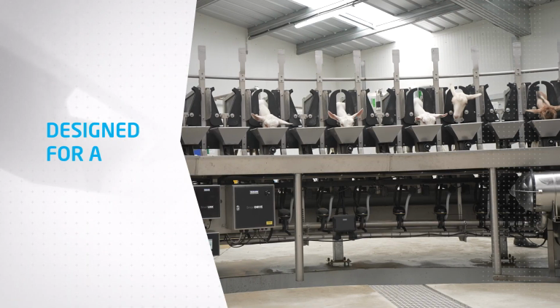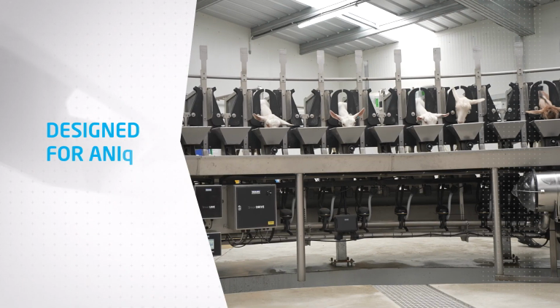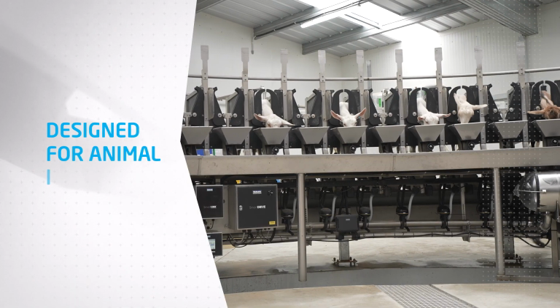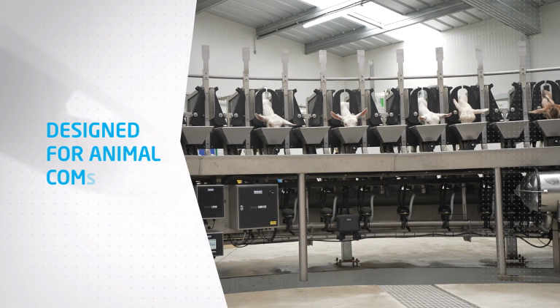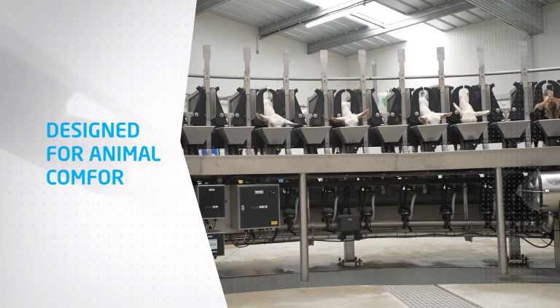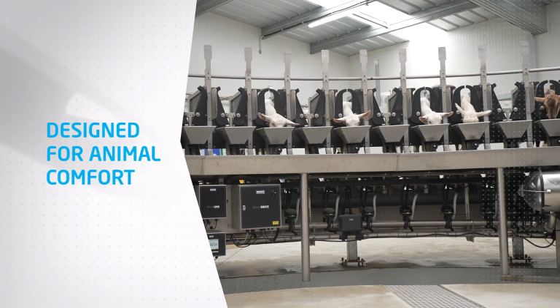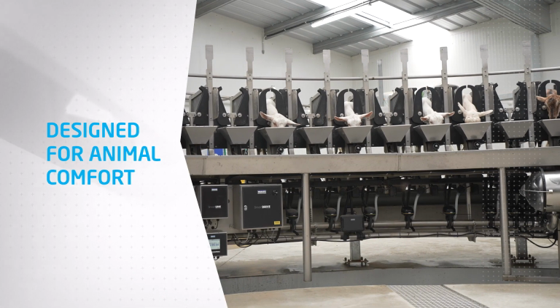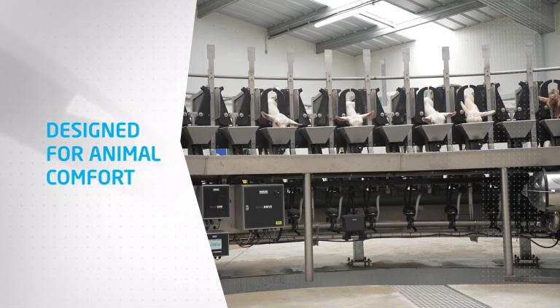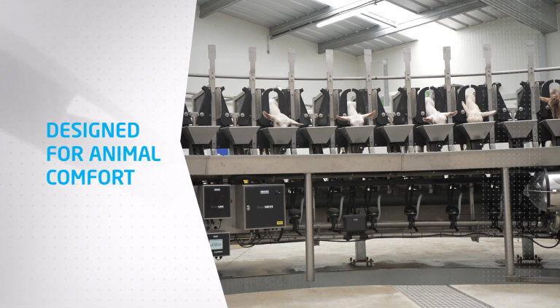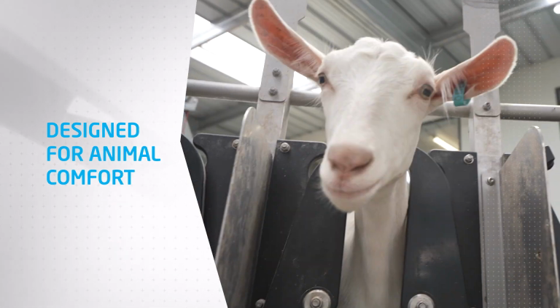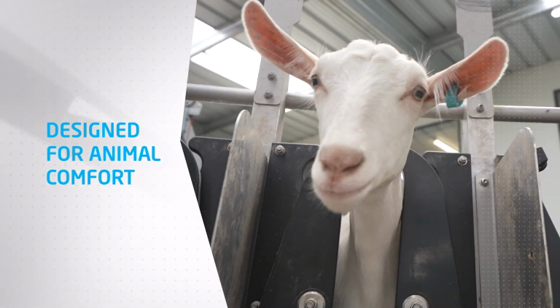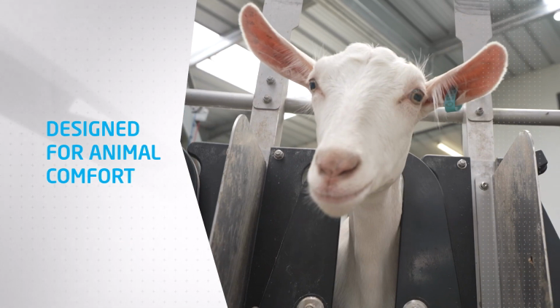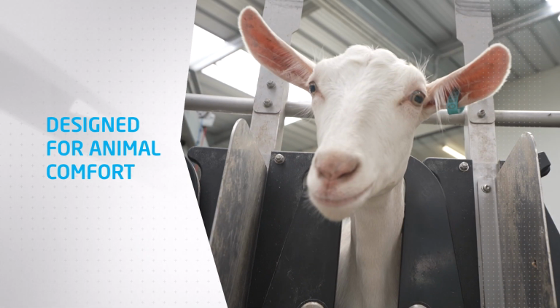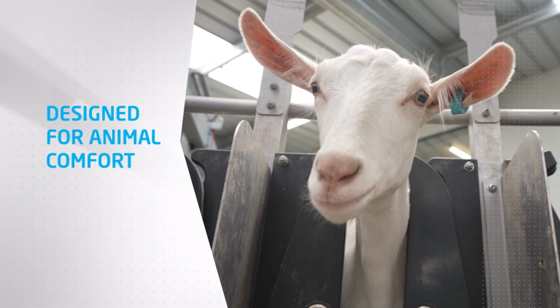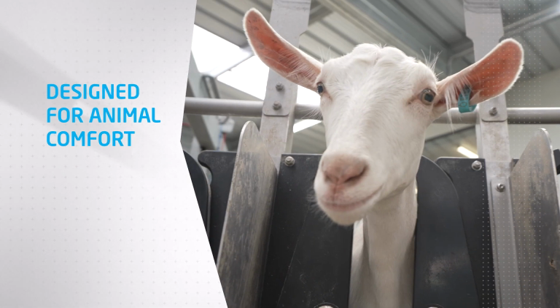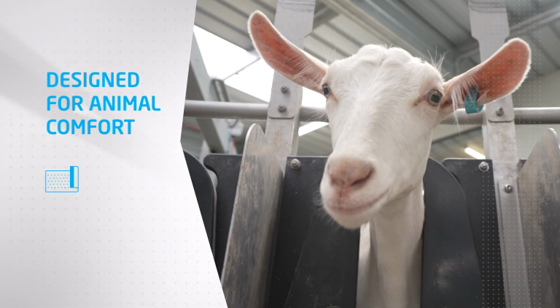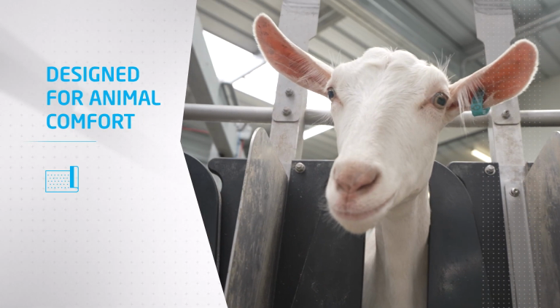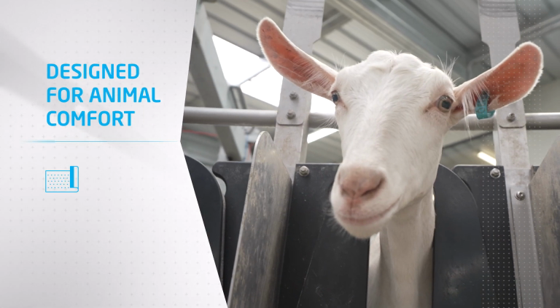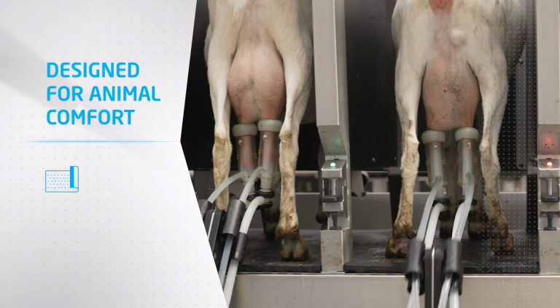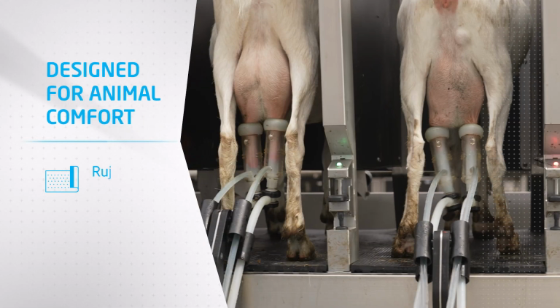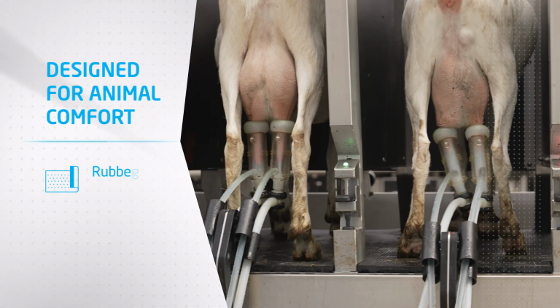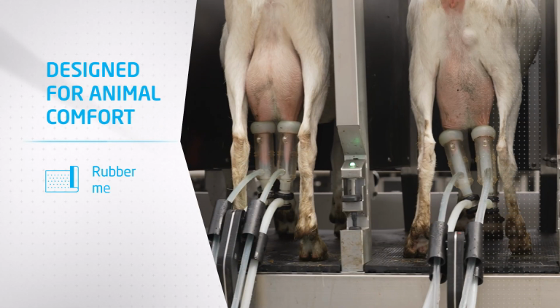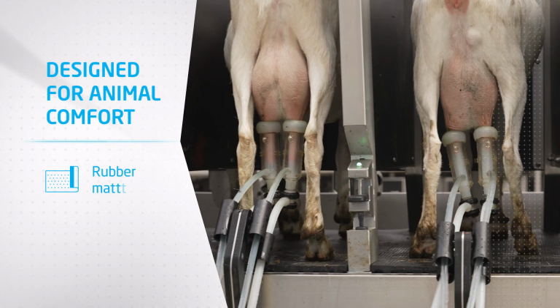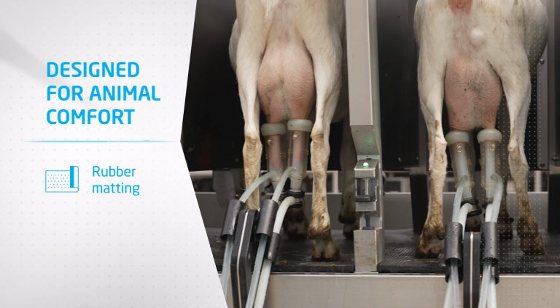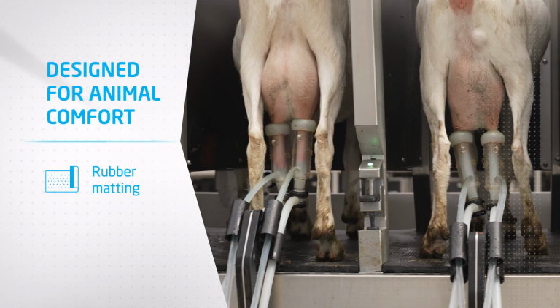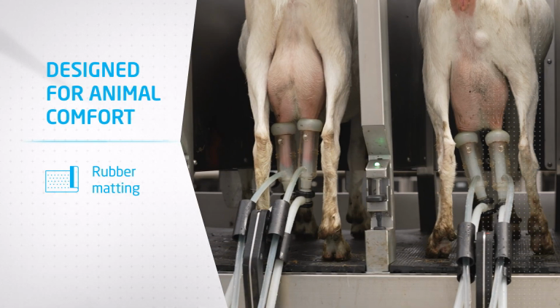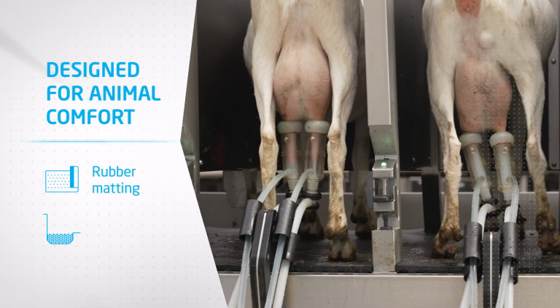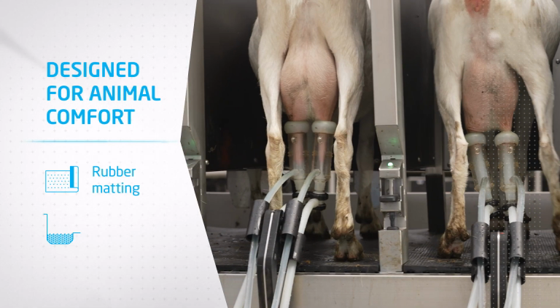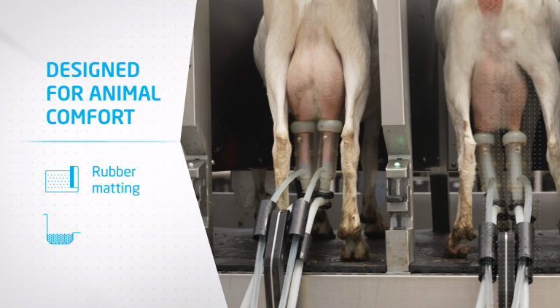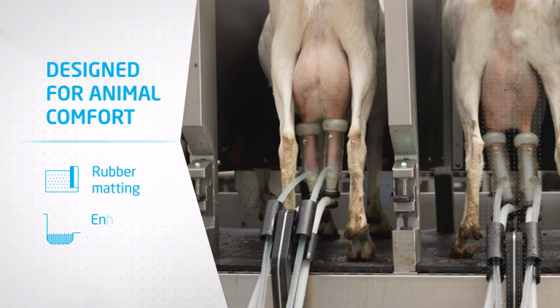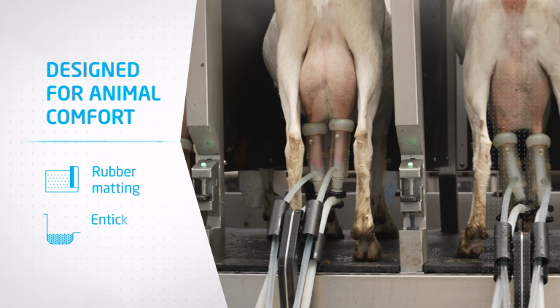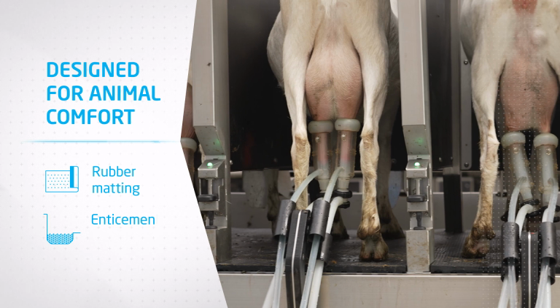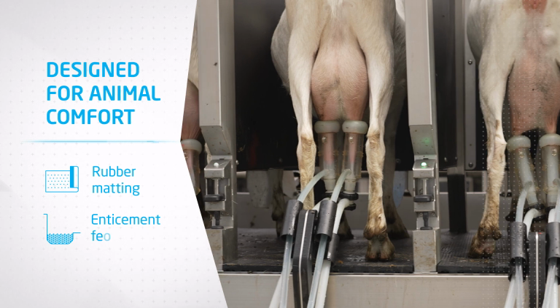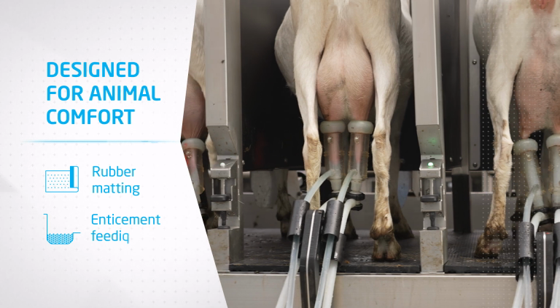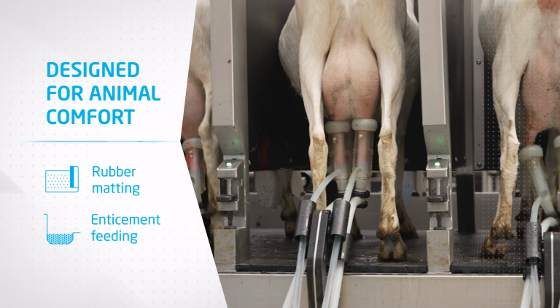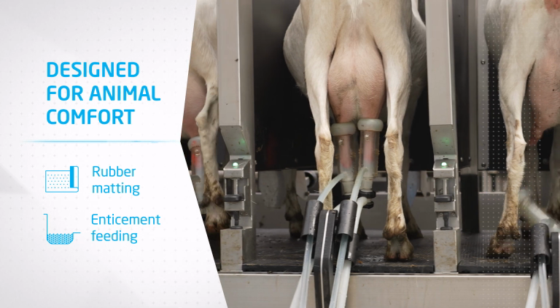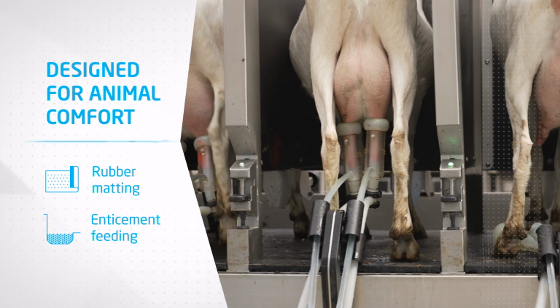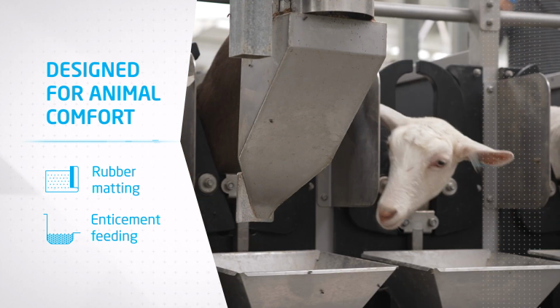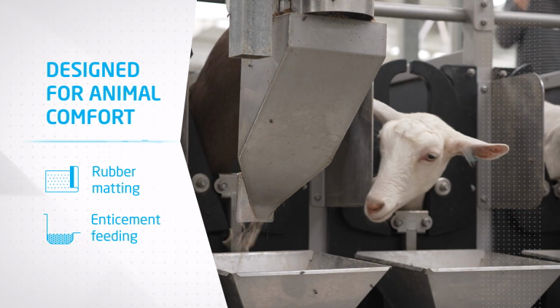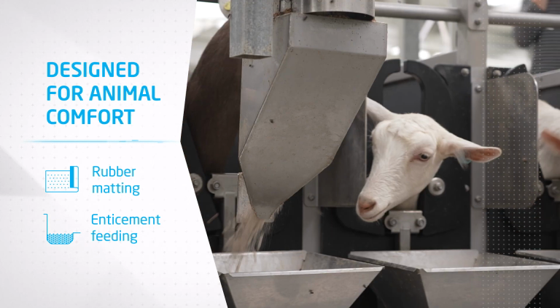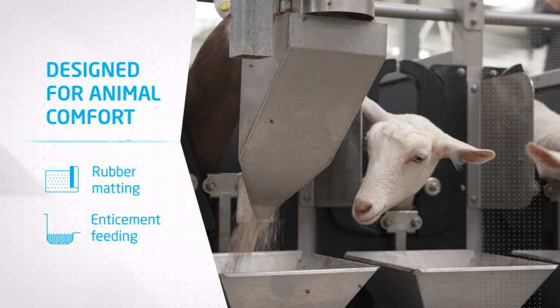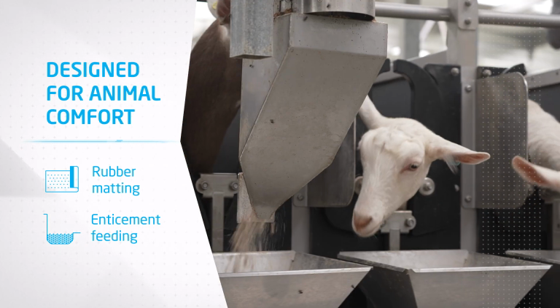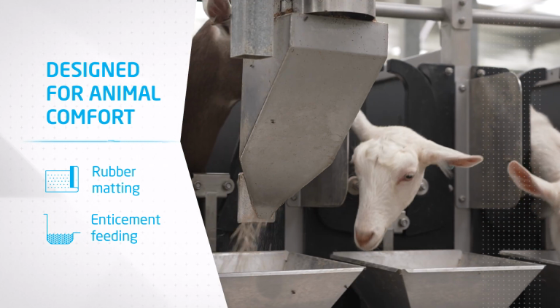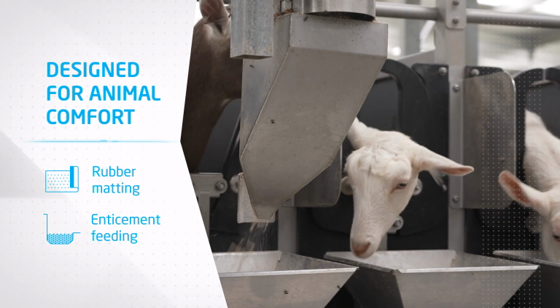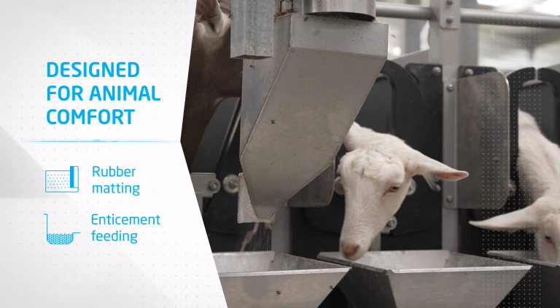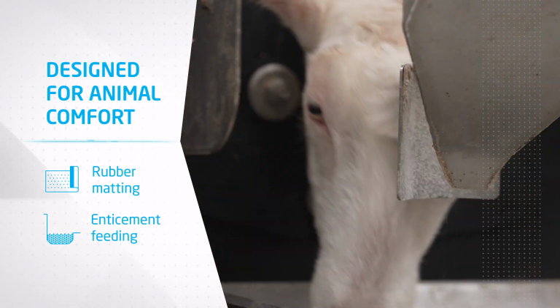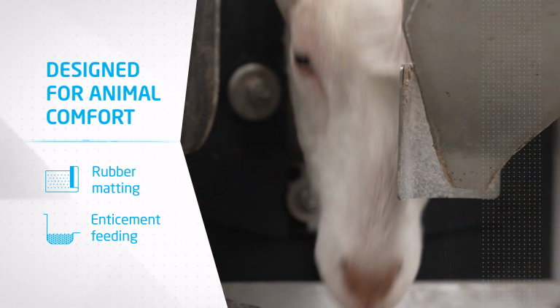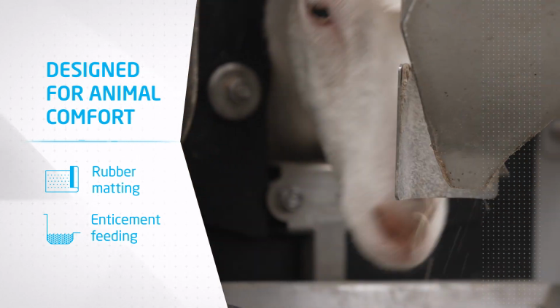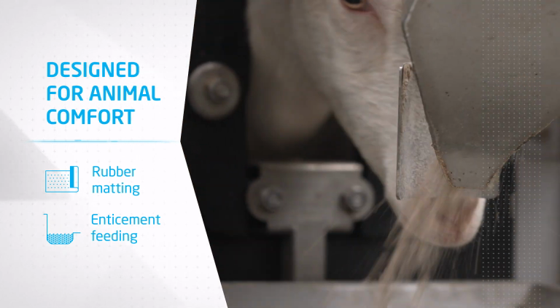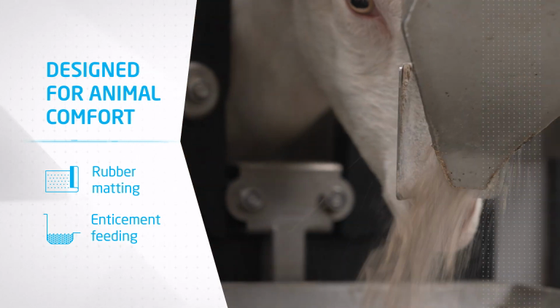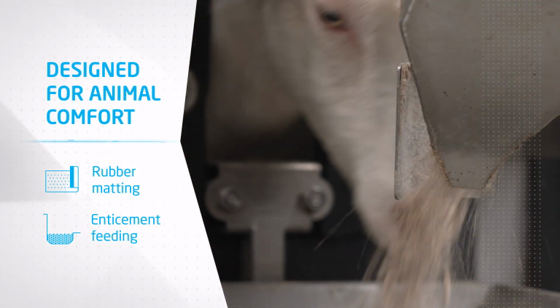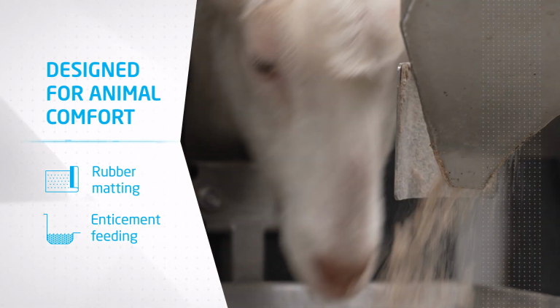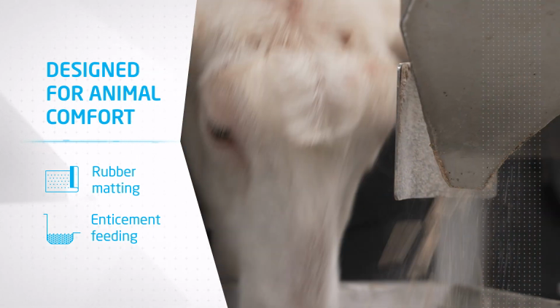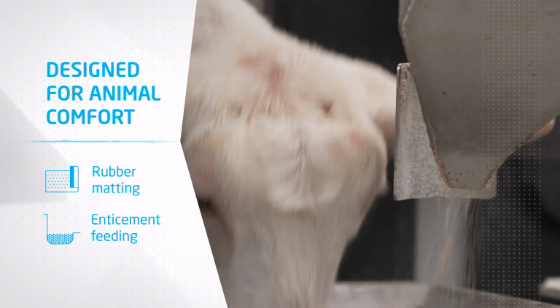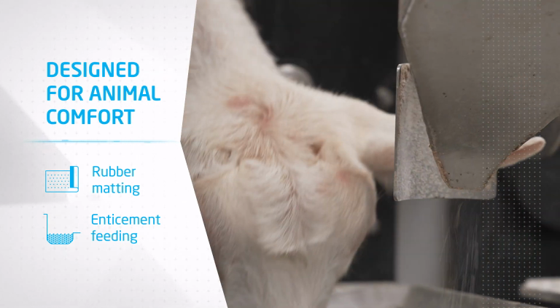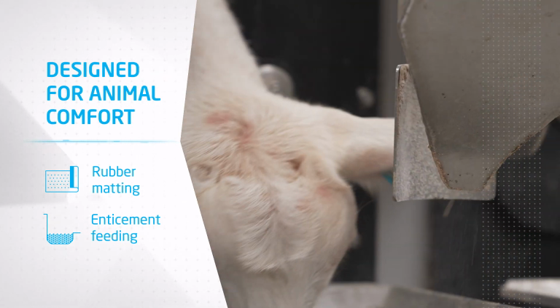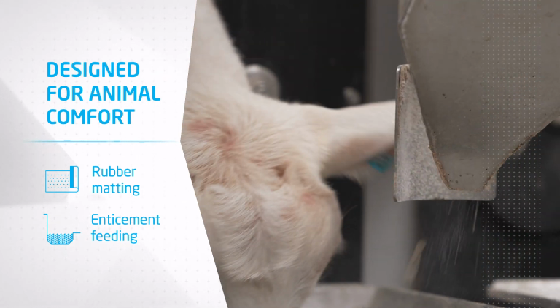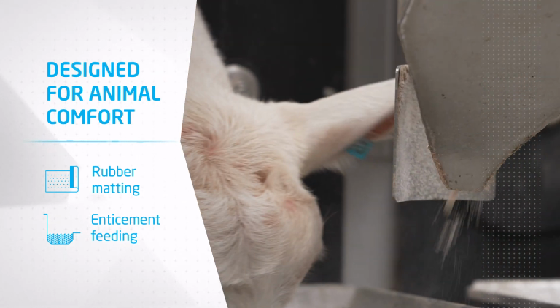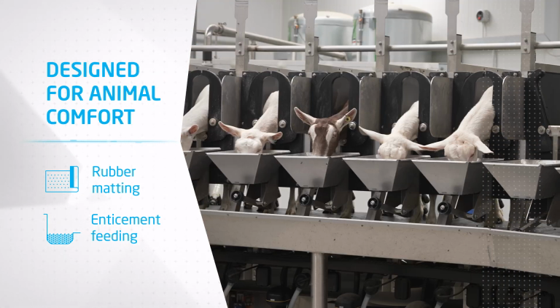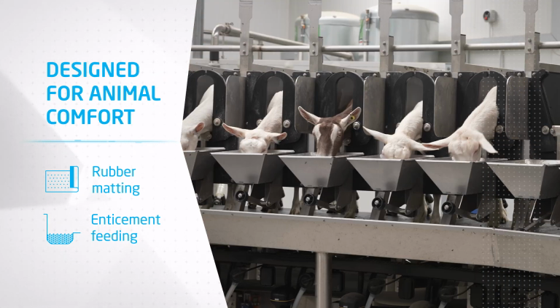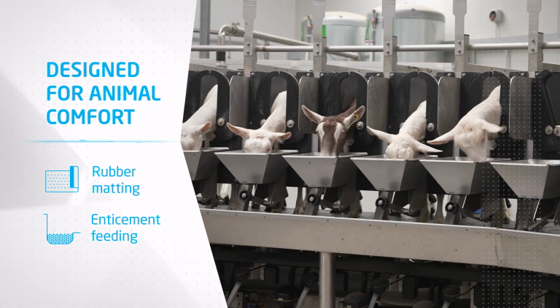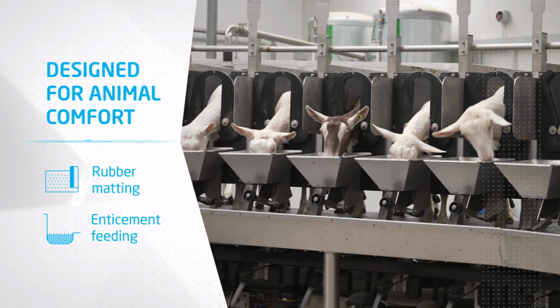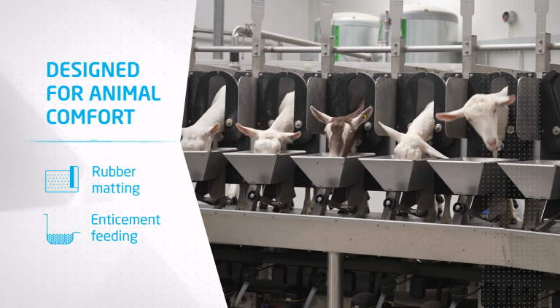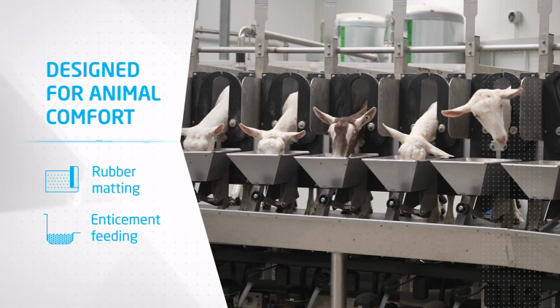Designed with animal comfort in mind, the rubber matting and enticement feeding reduces goat stress levels, ensuring they let milk down easier.